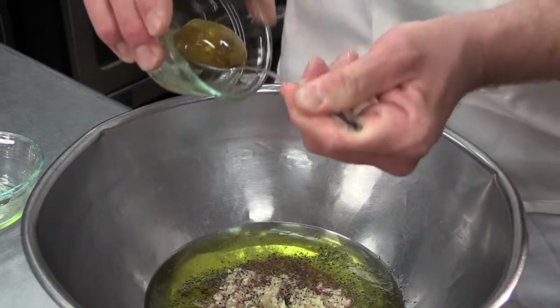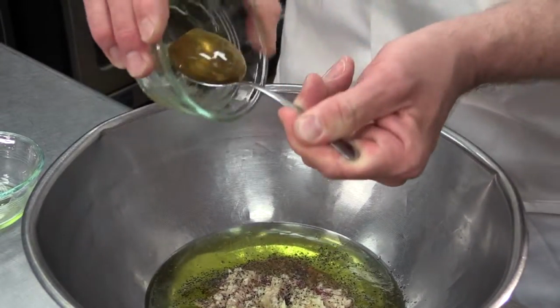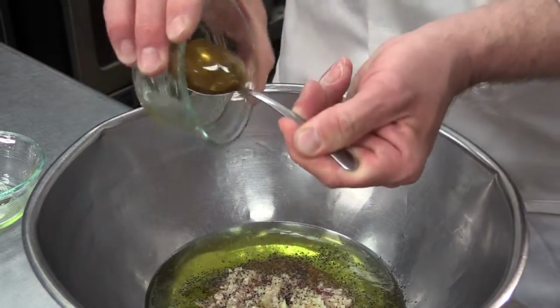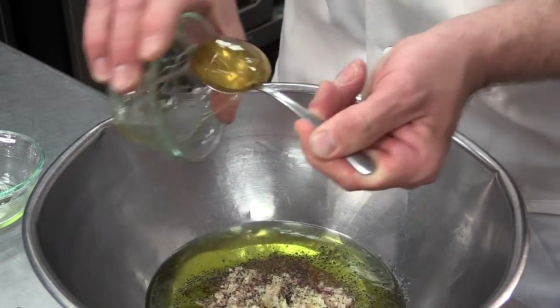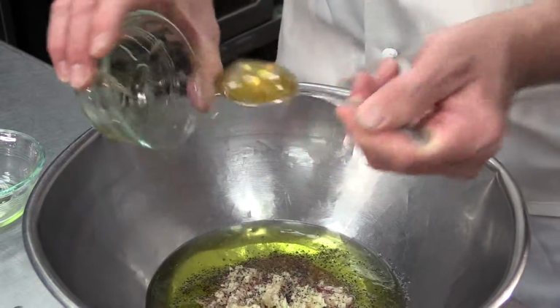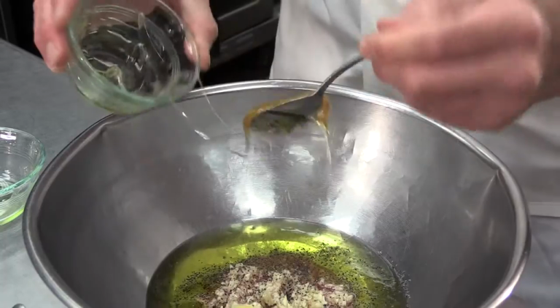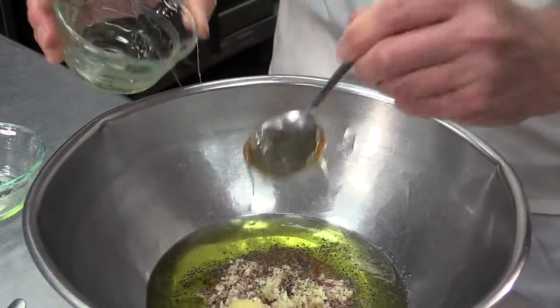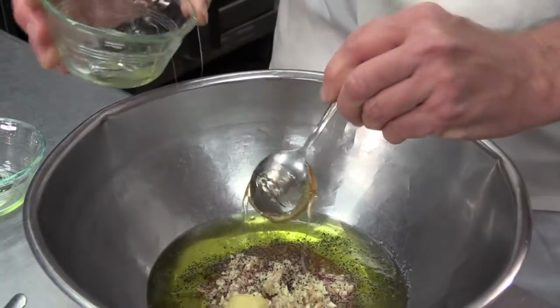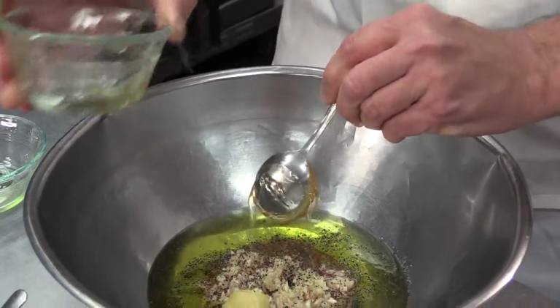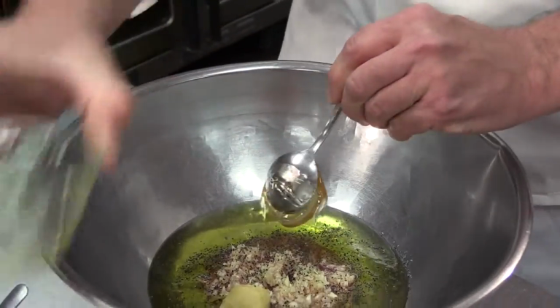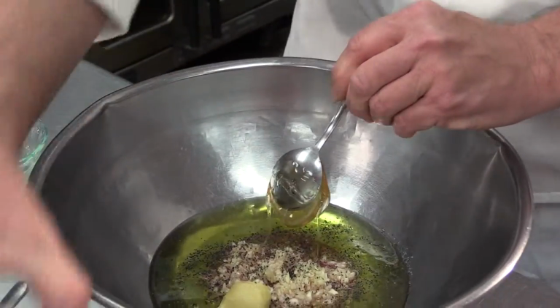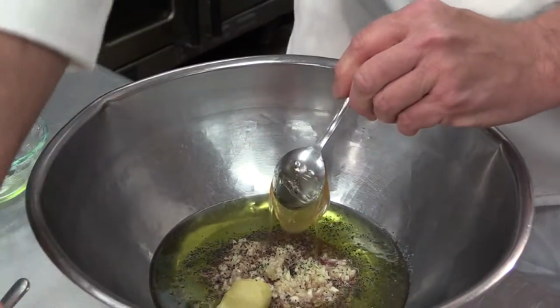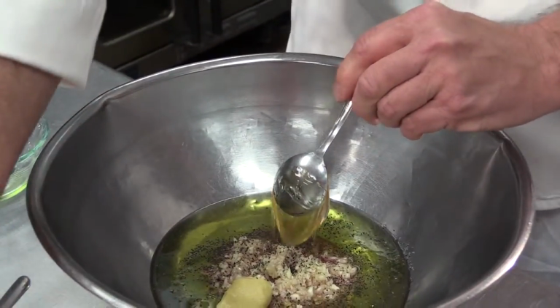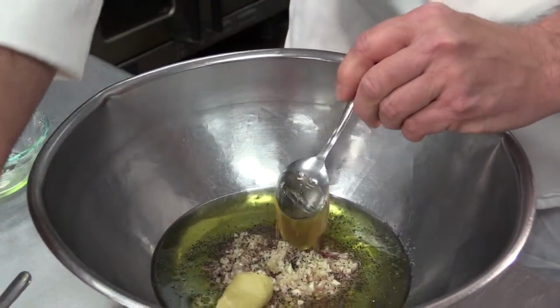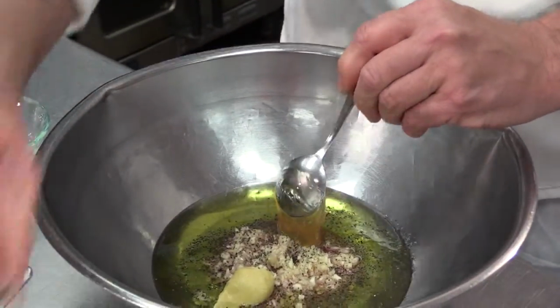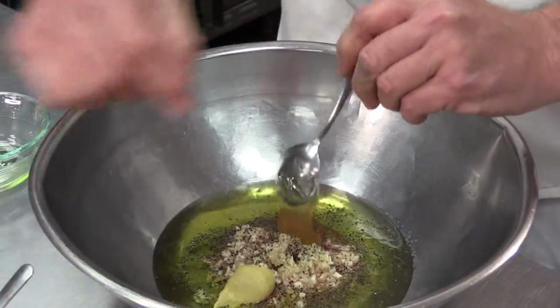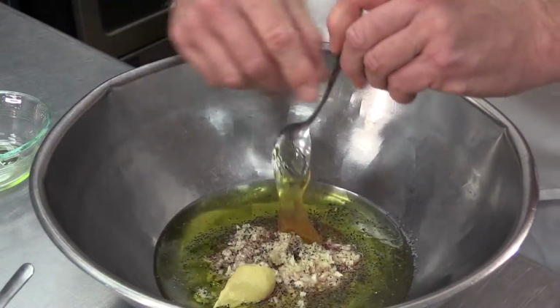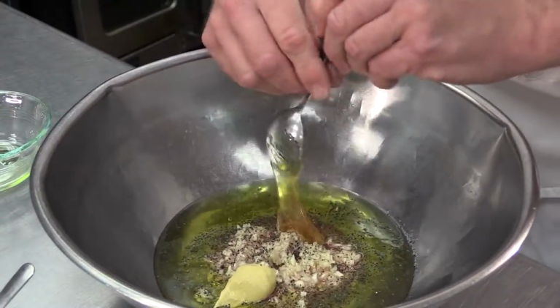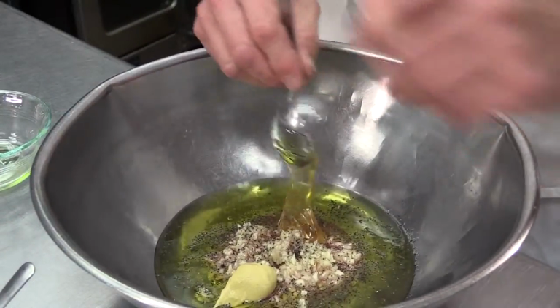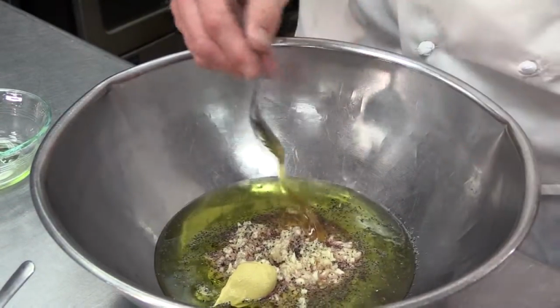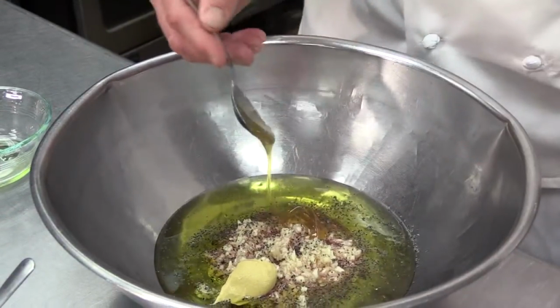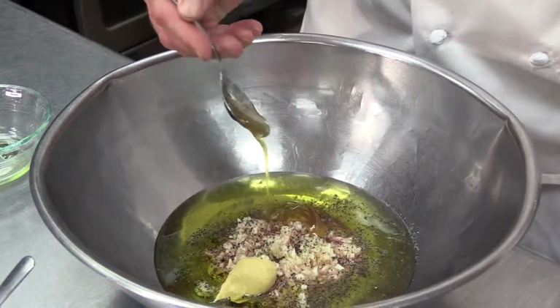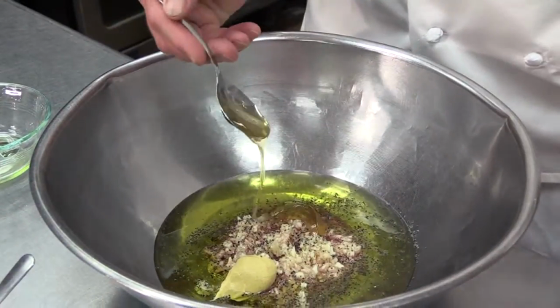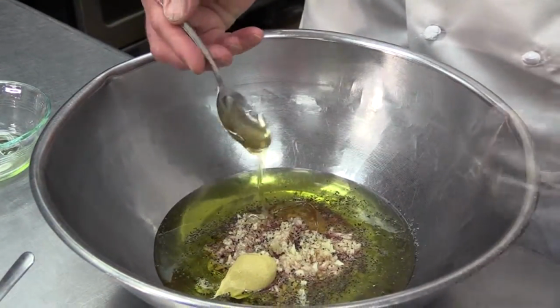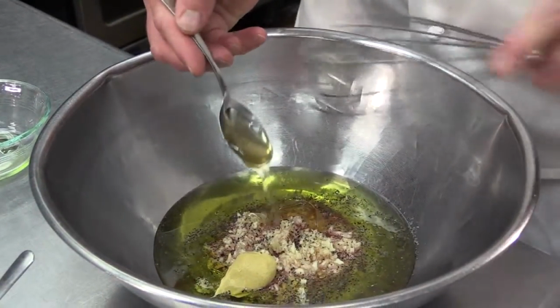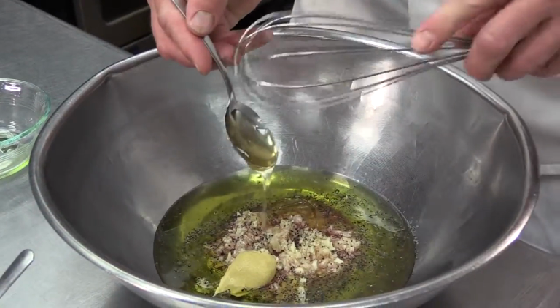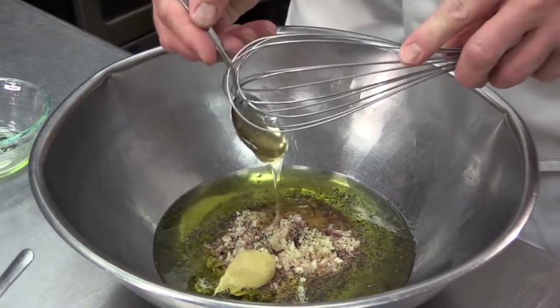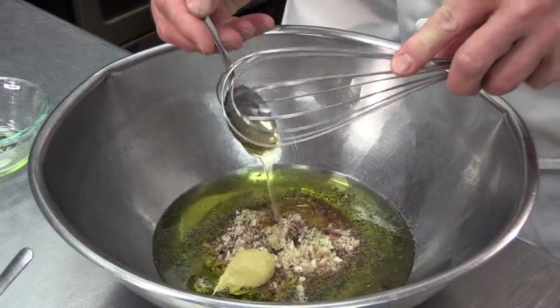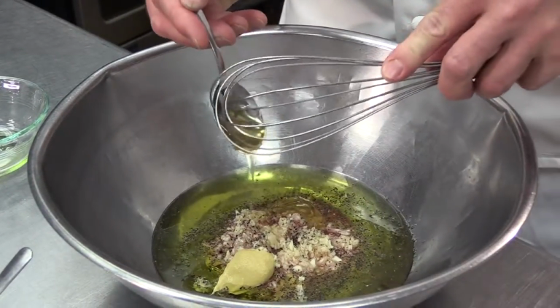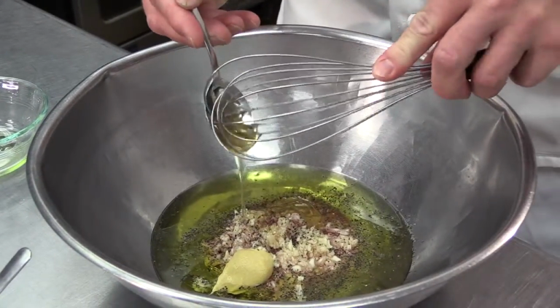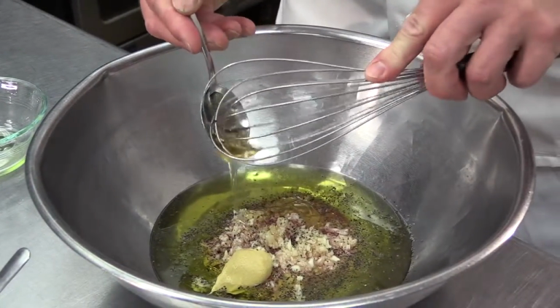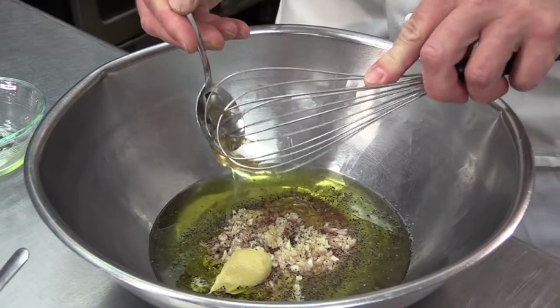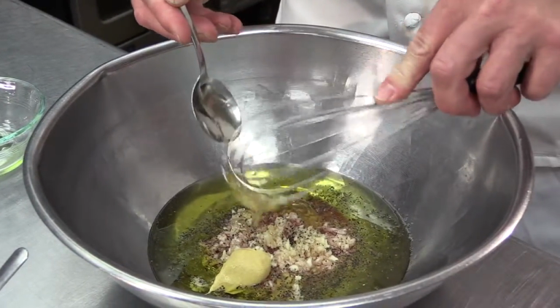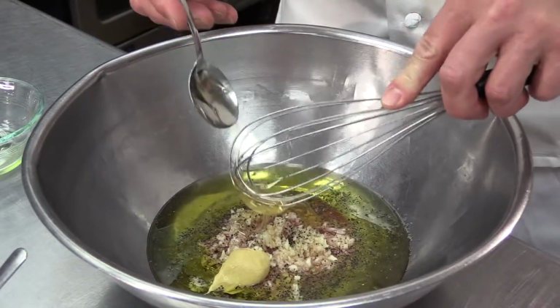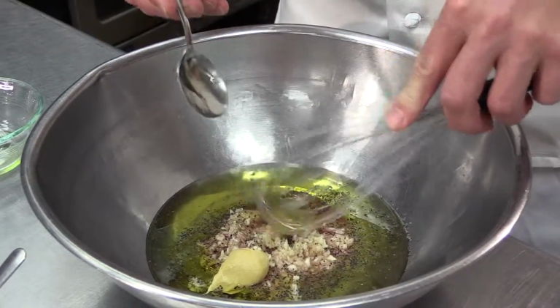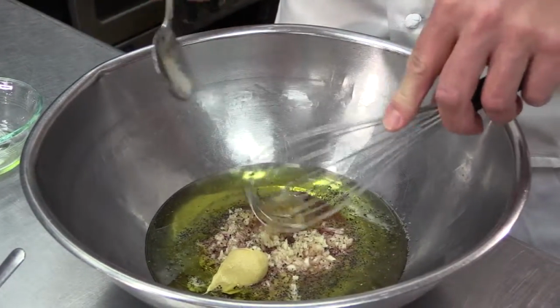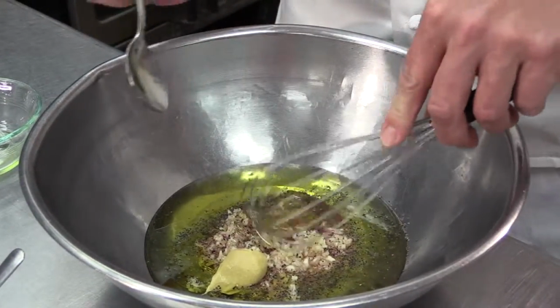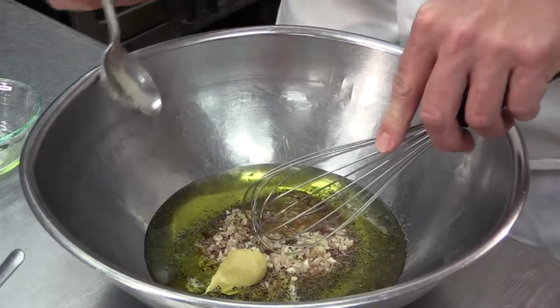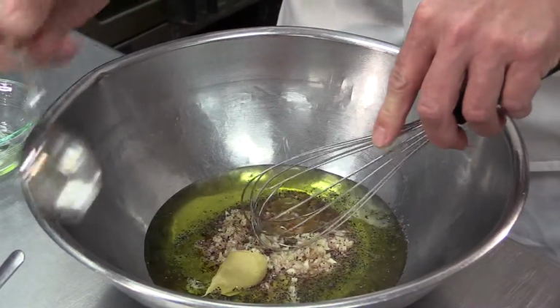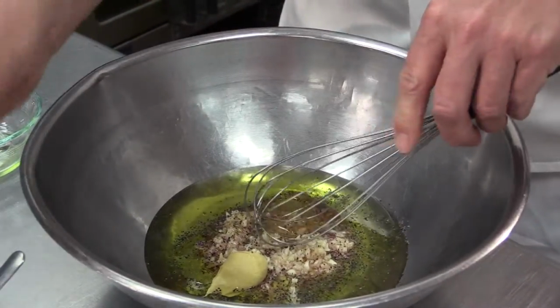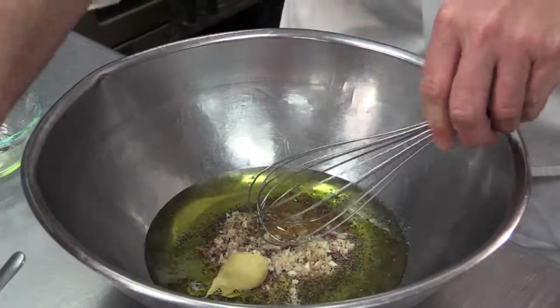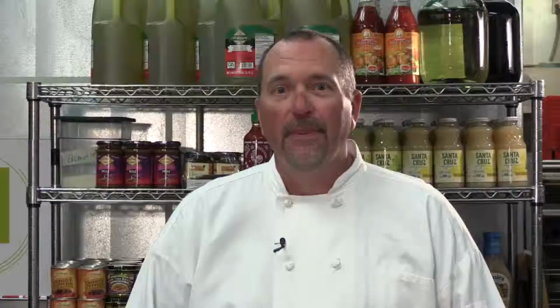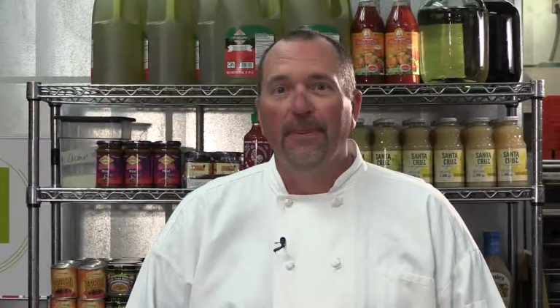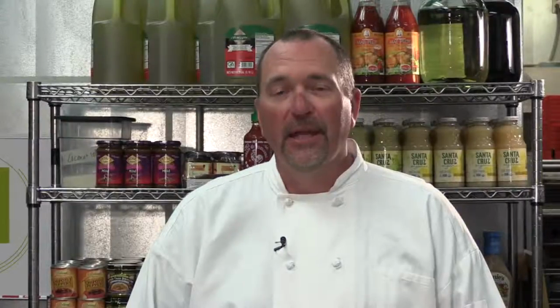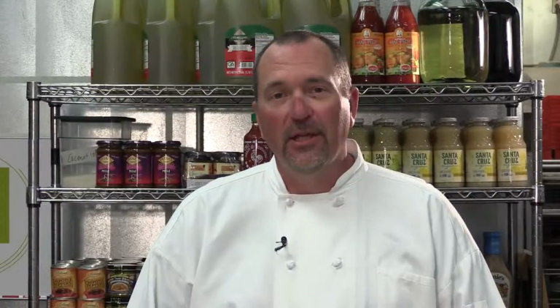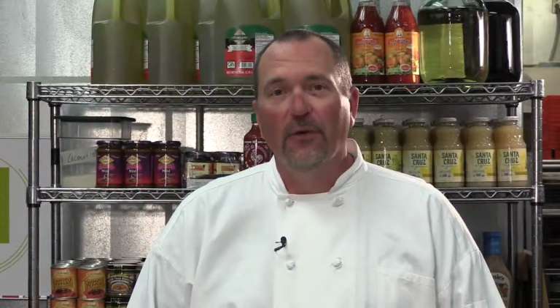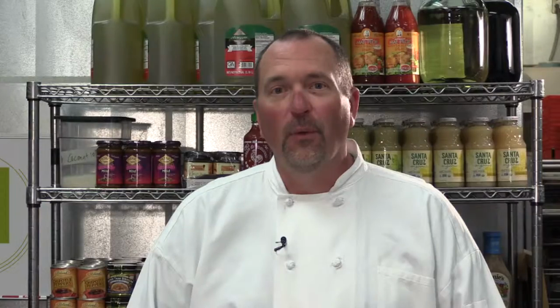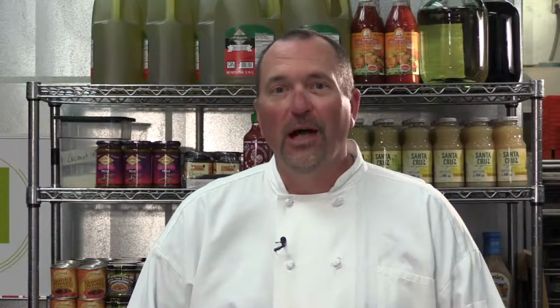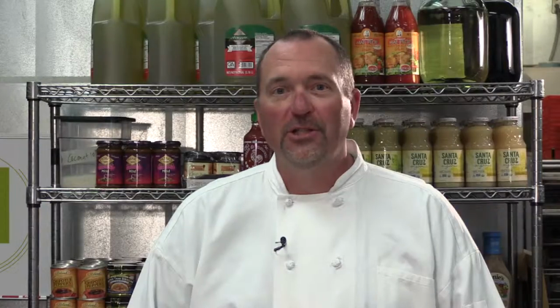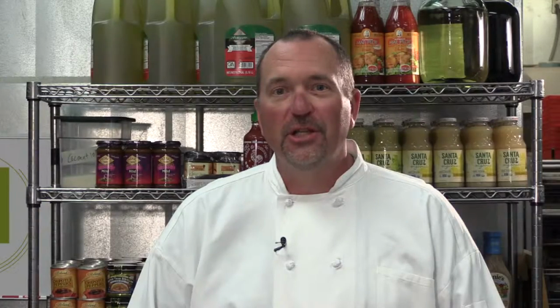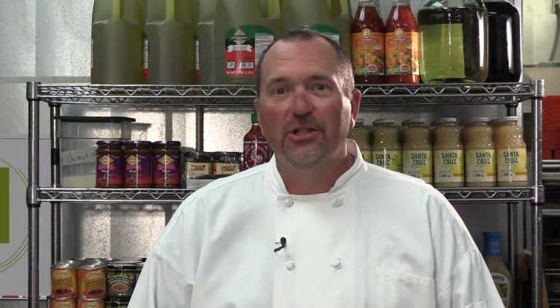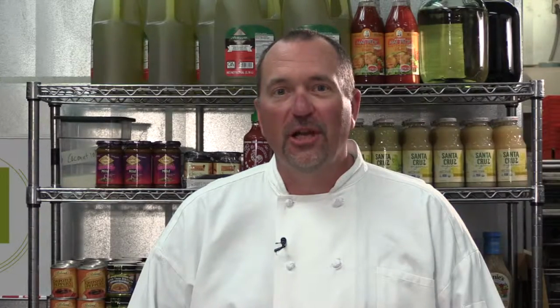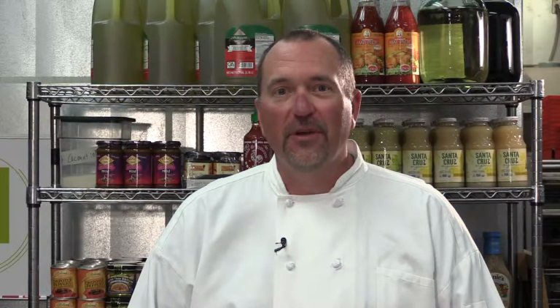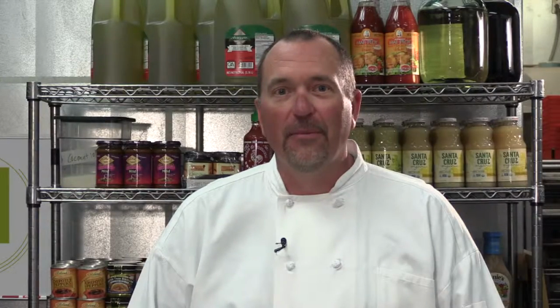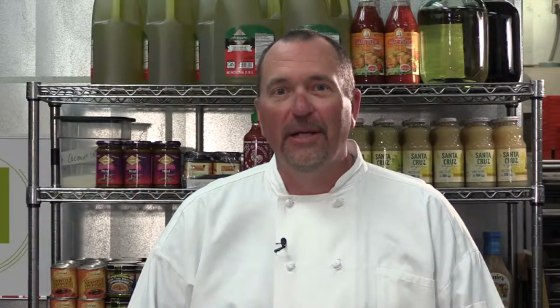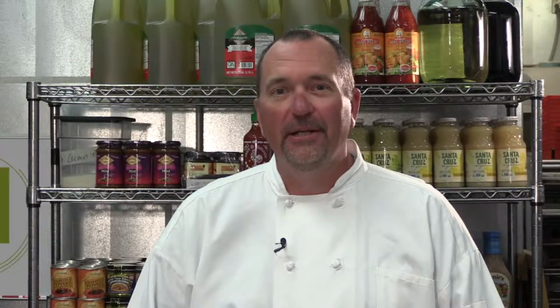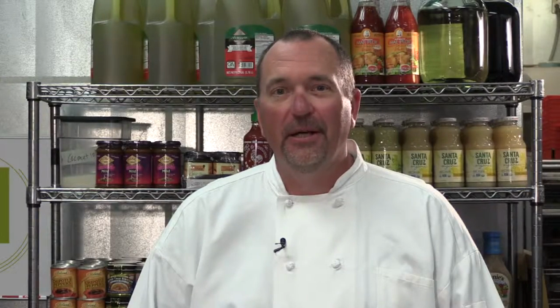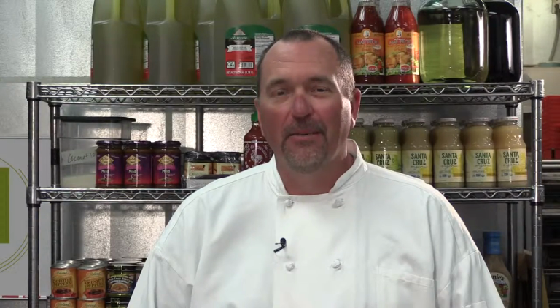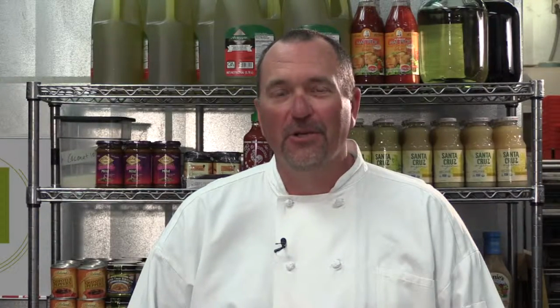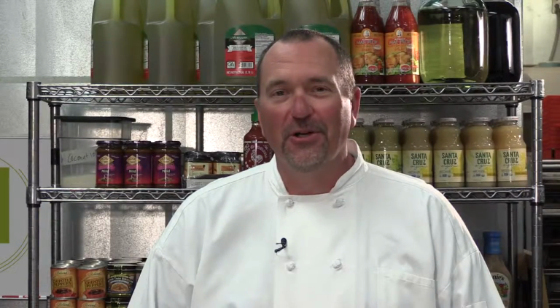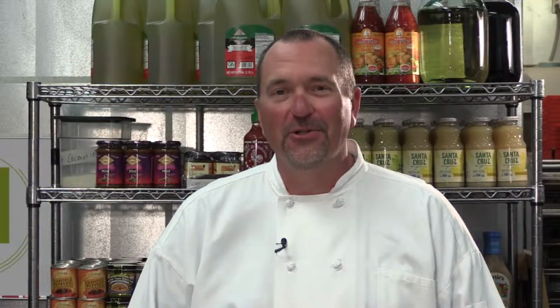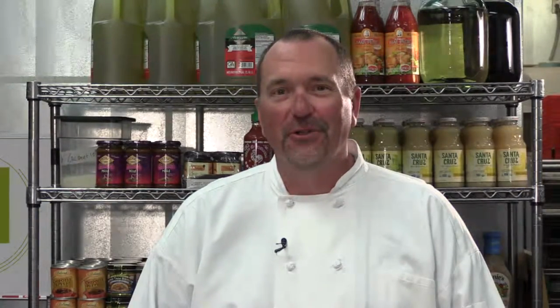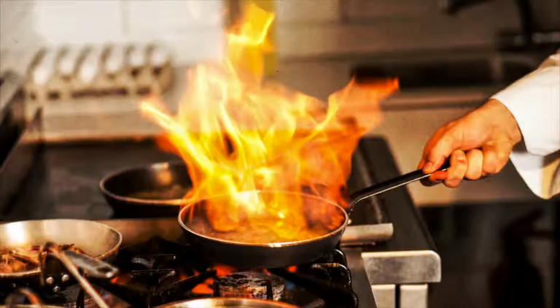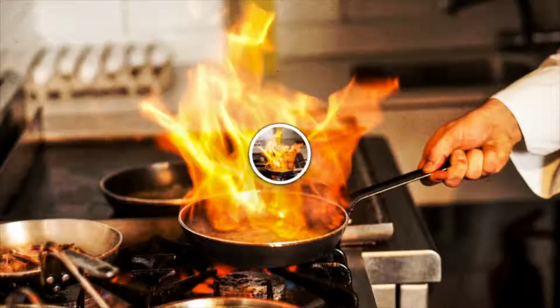And then from there, all you have to do is whisk it together and serve it over your favorite salad. Thank you for watching Chef in a Minute, I'm Charles Childers.